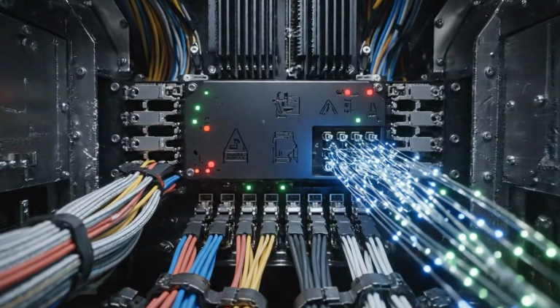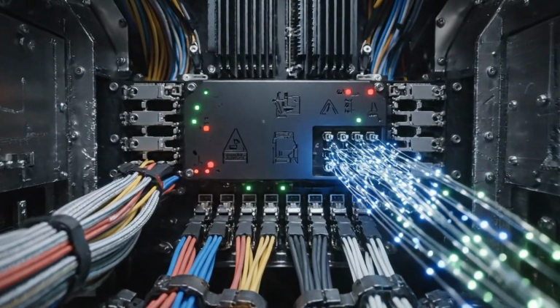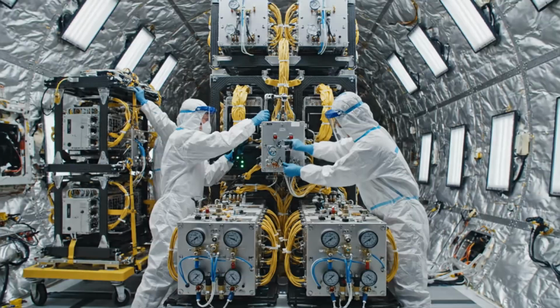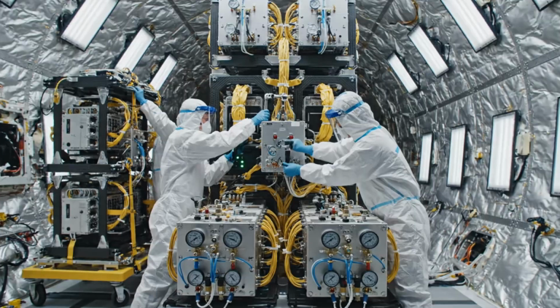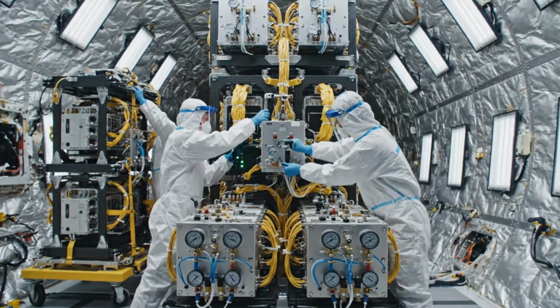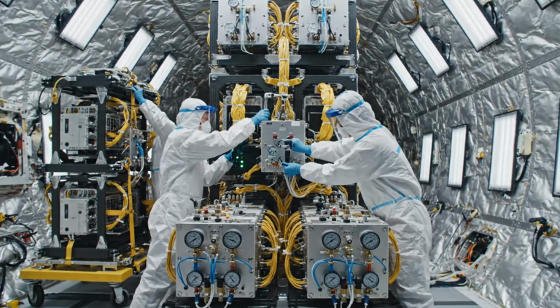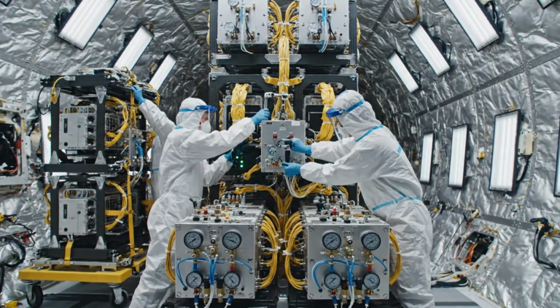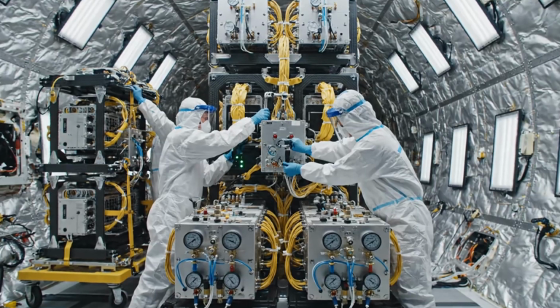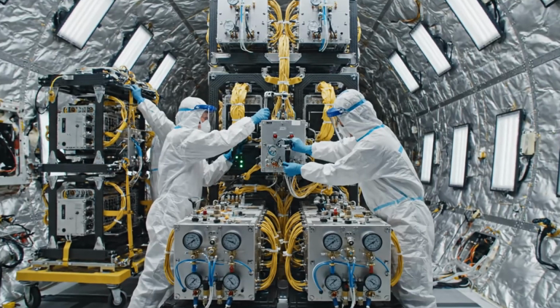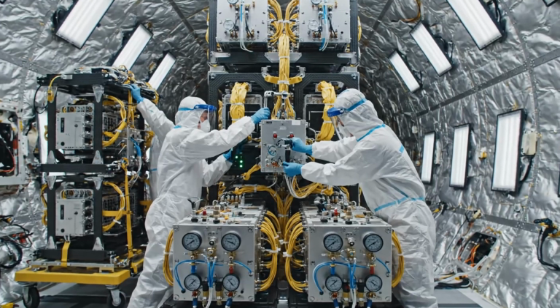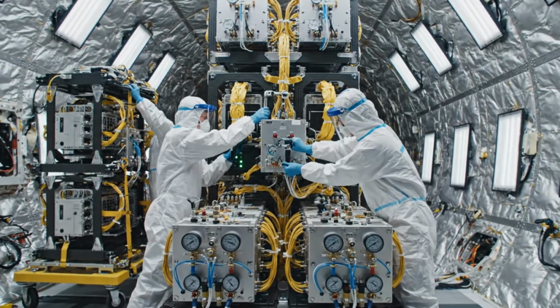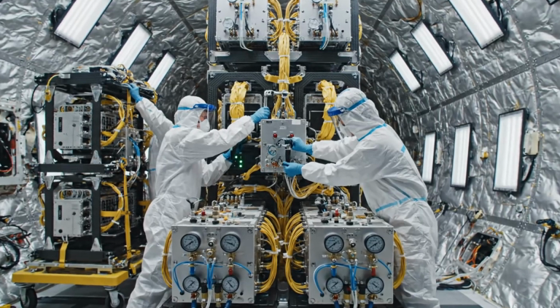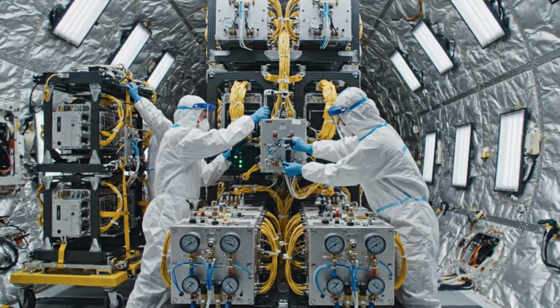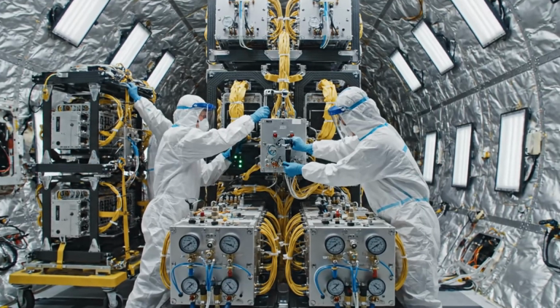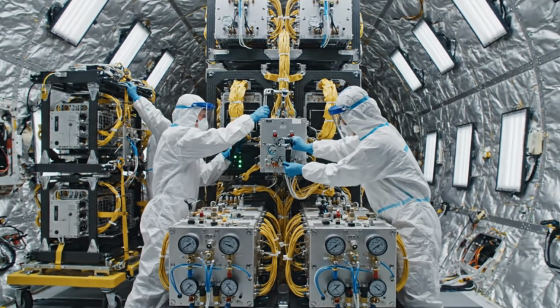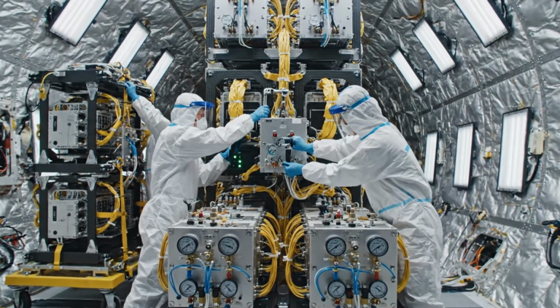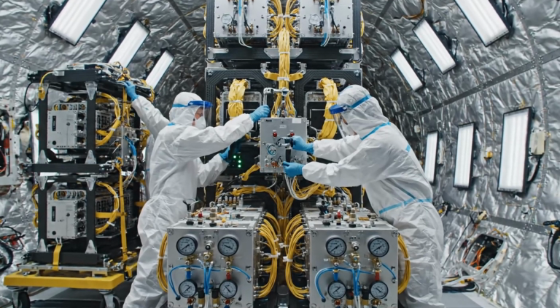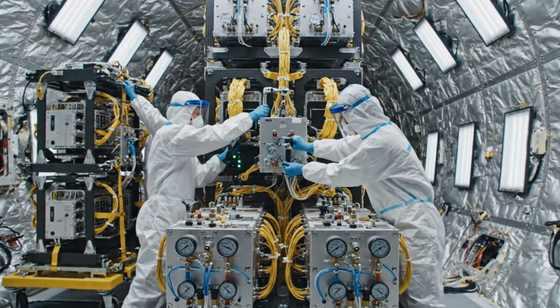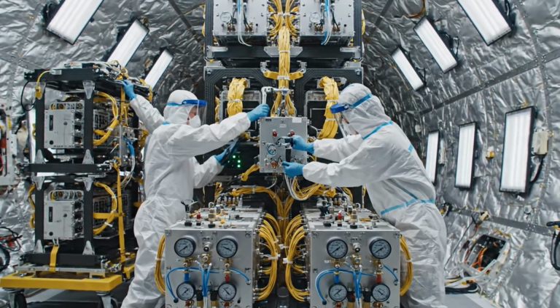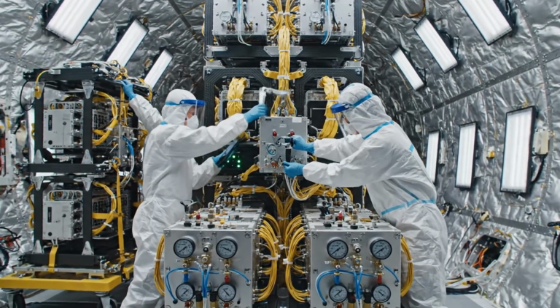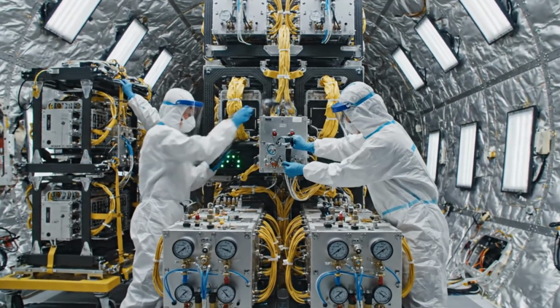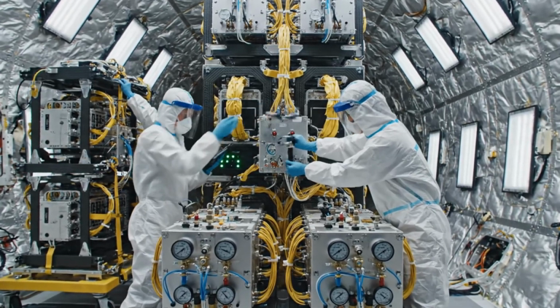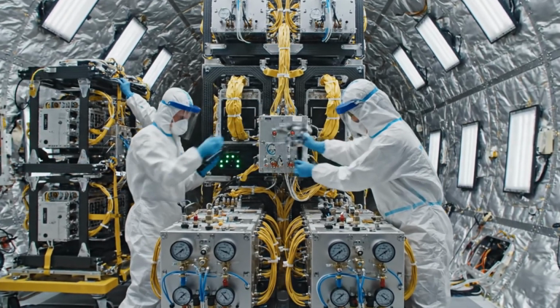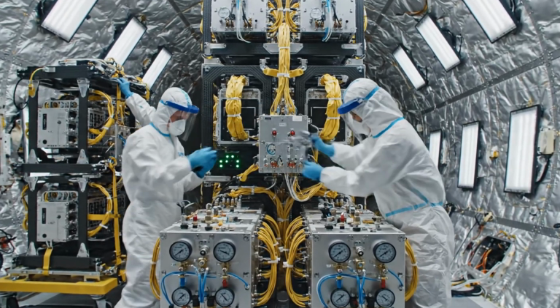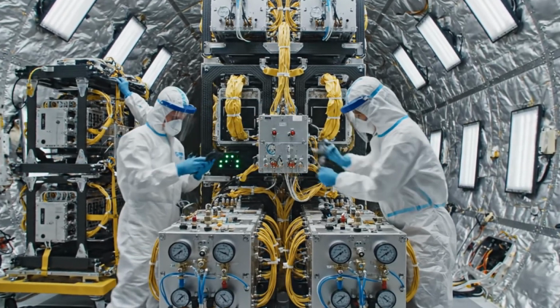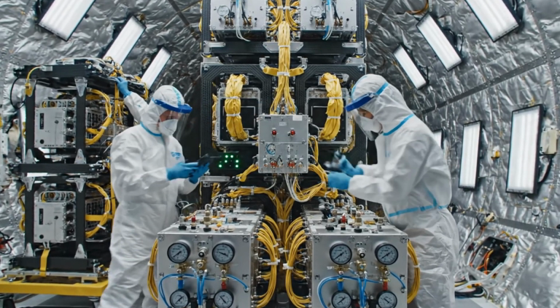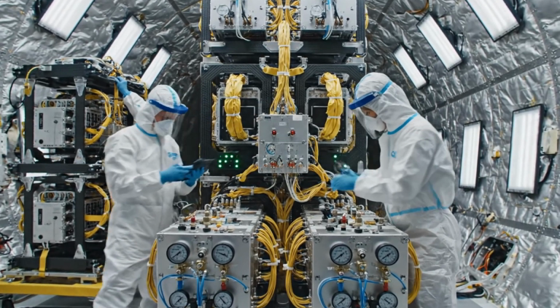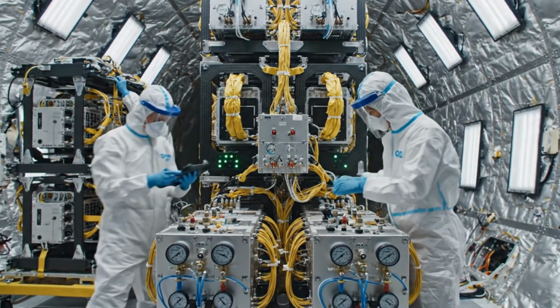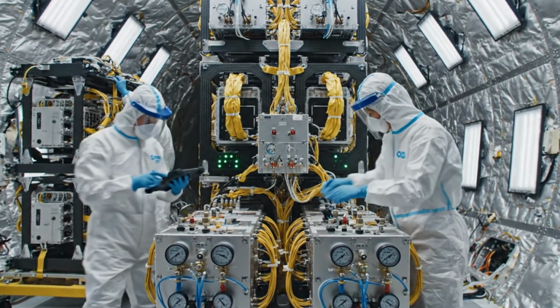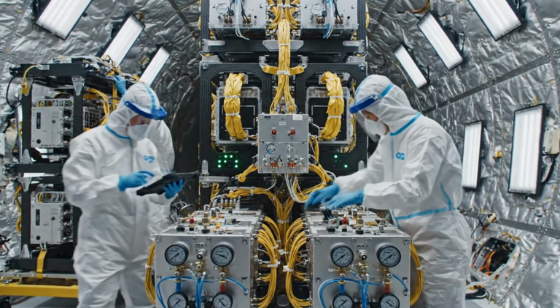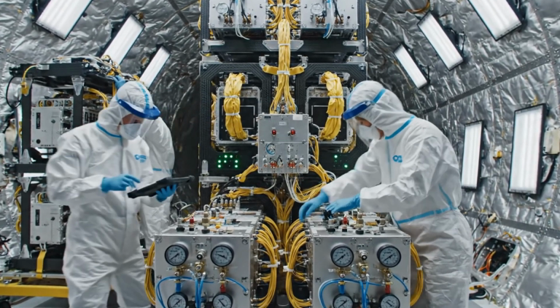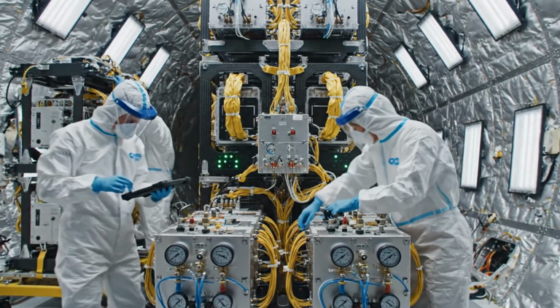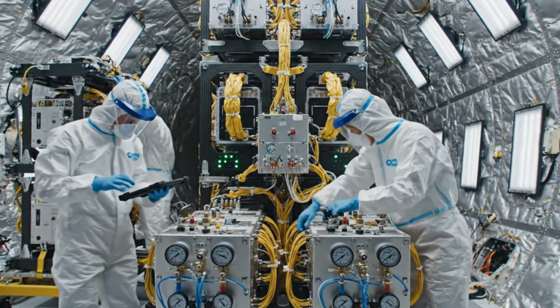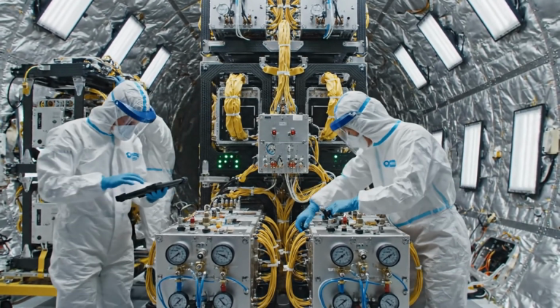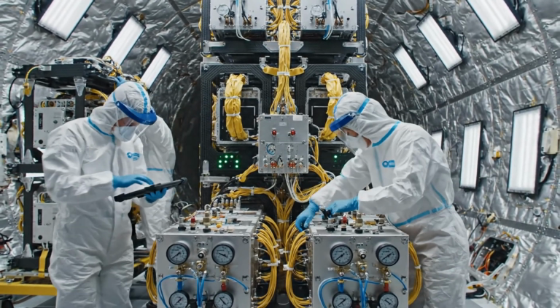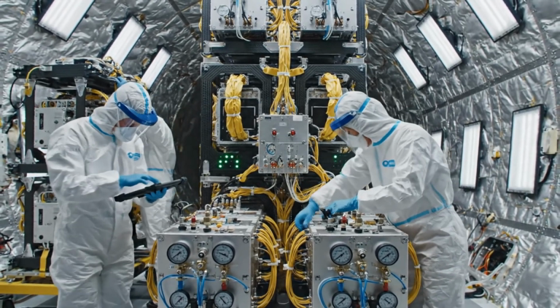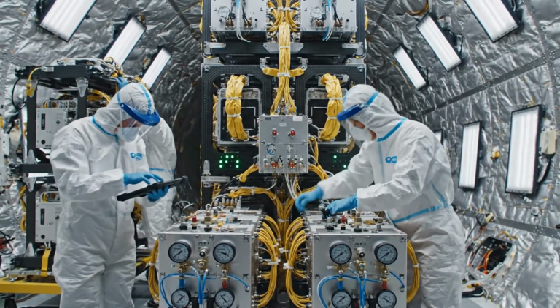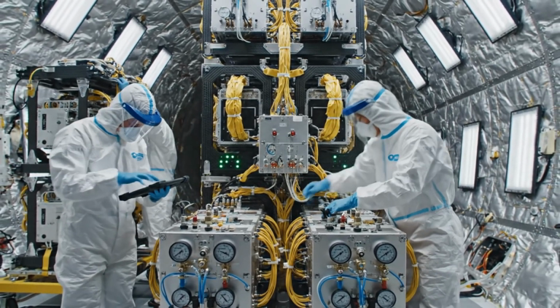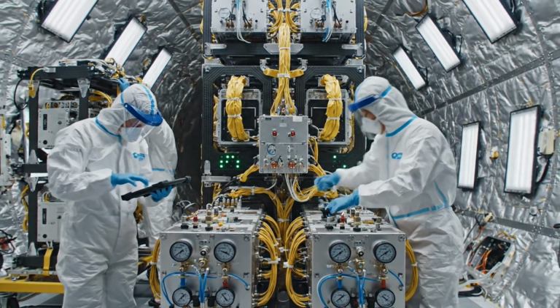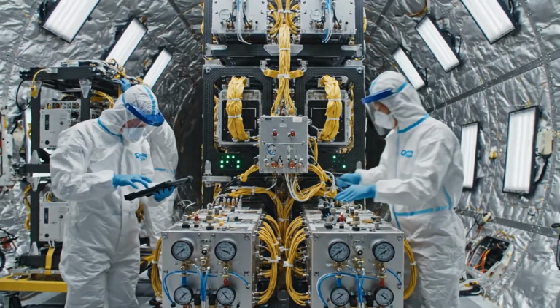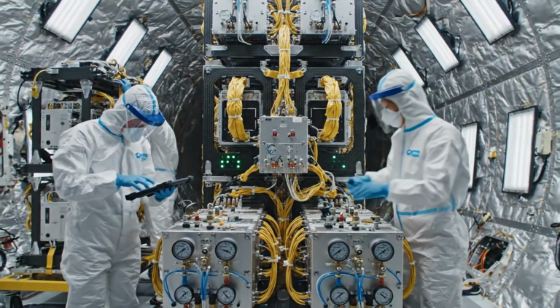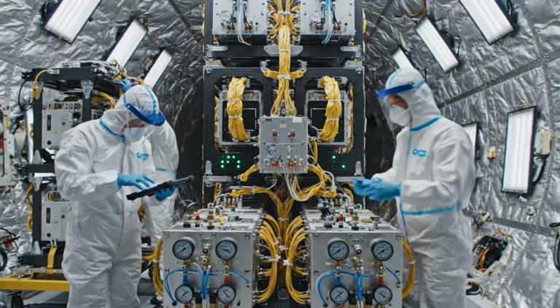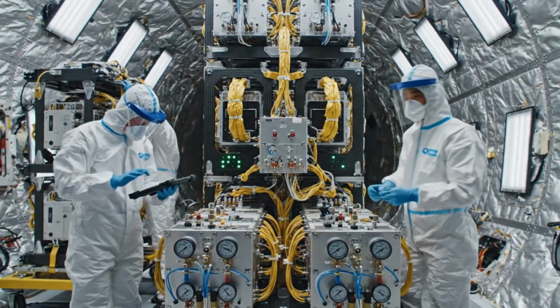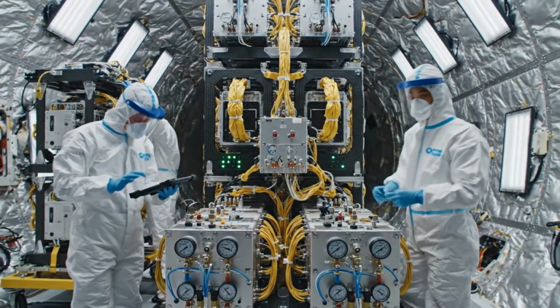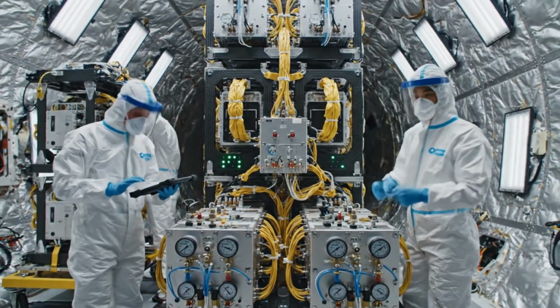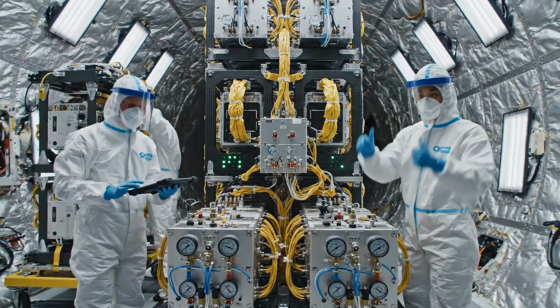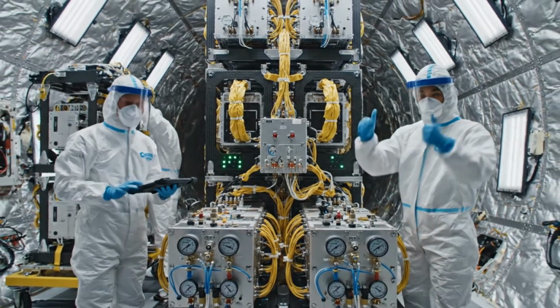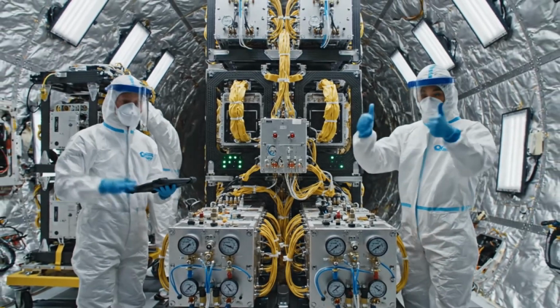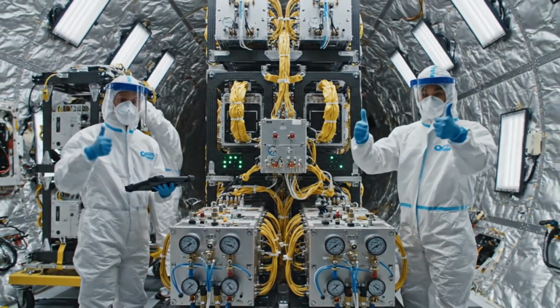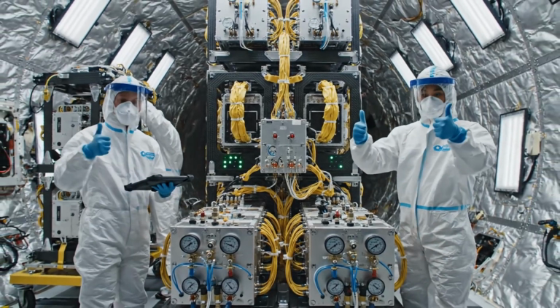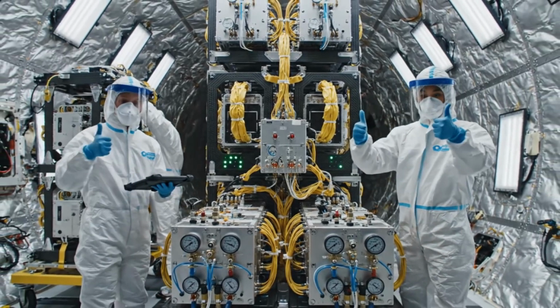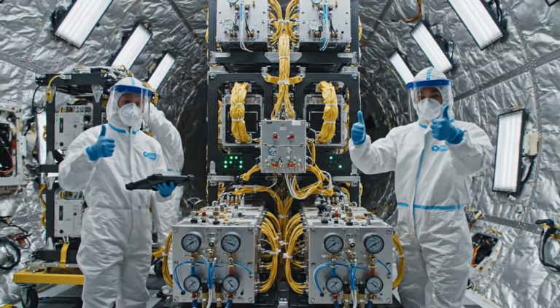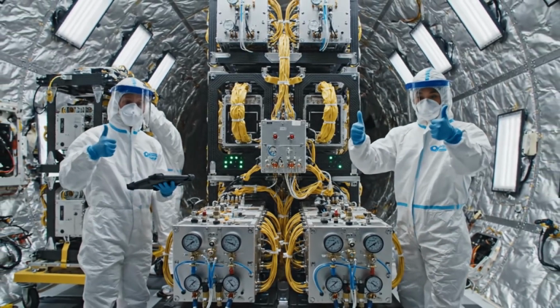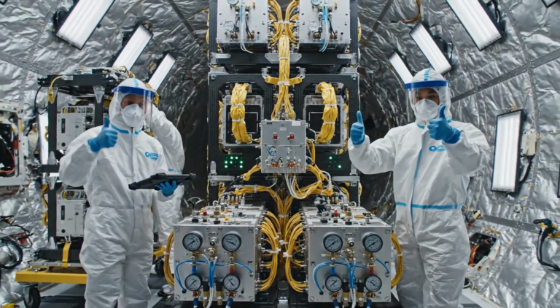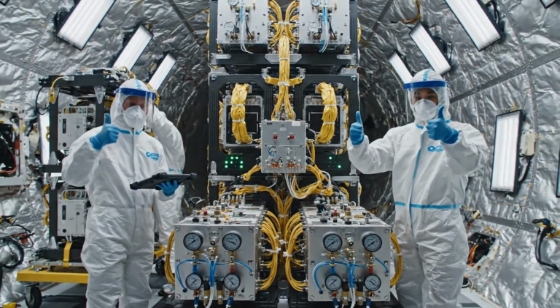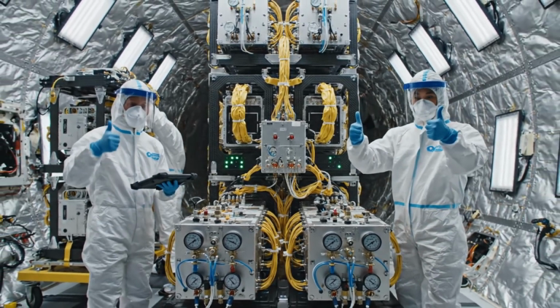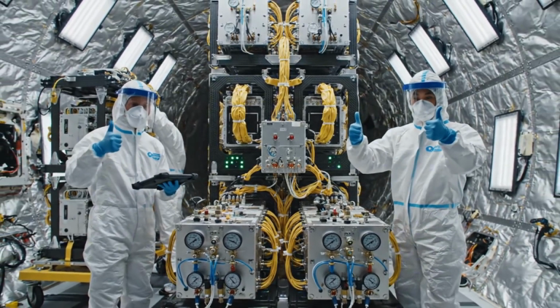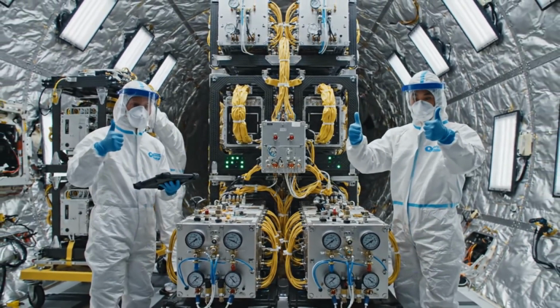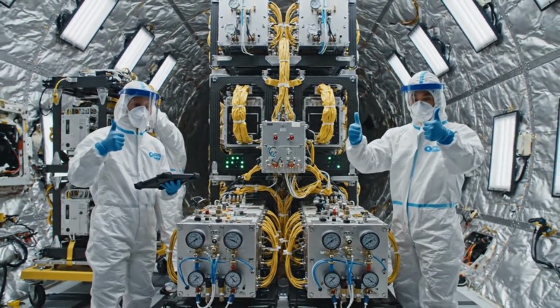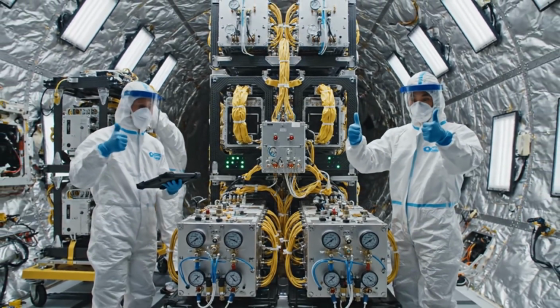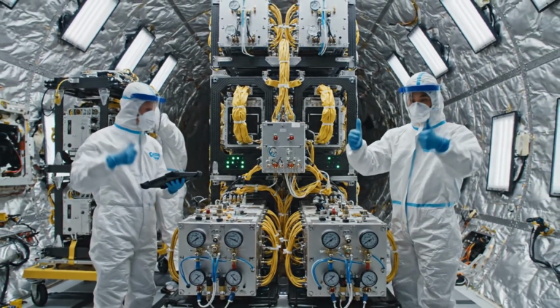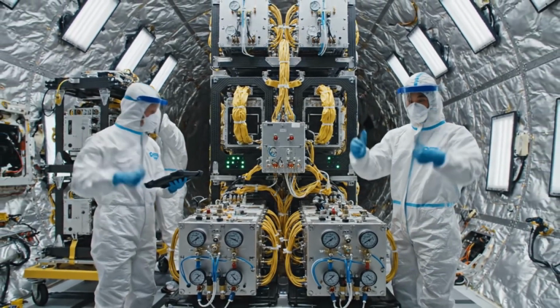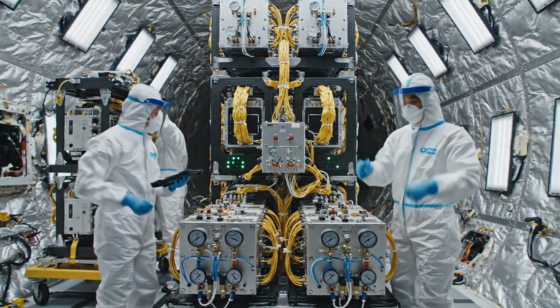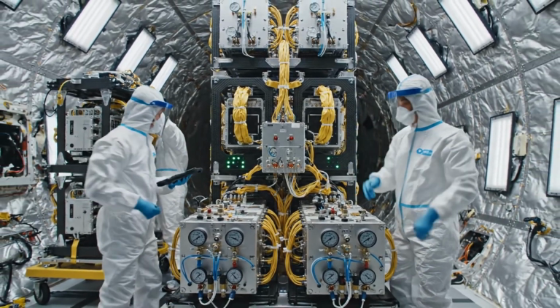Rack integration complete on modules 3 through 6. Confirmed. Checking telemetry now. All green. We are go for fairing enclosure.